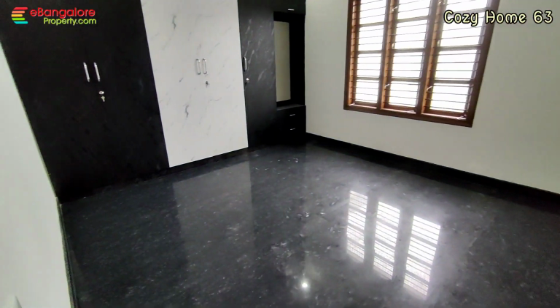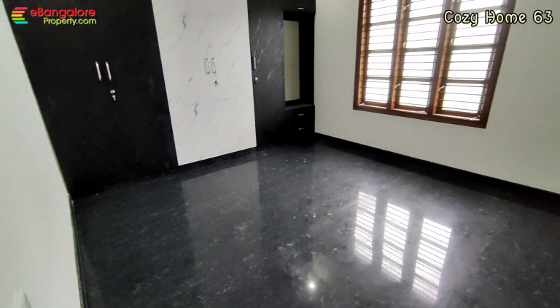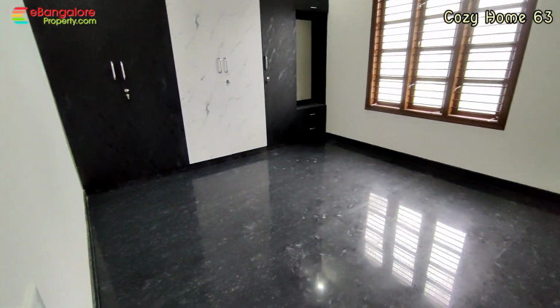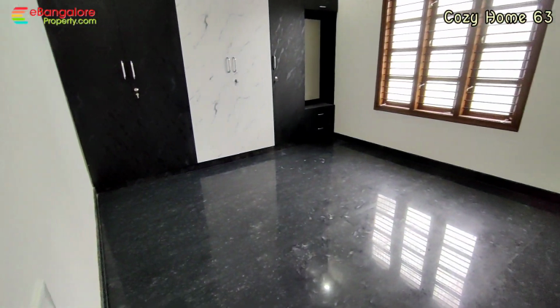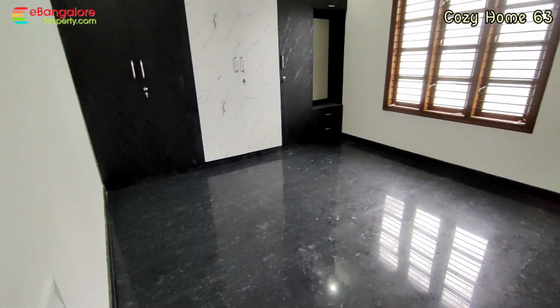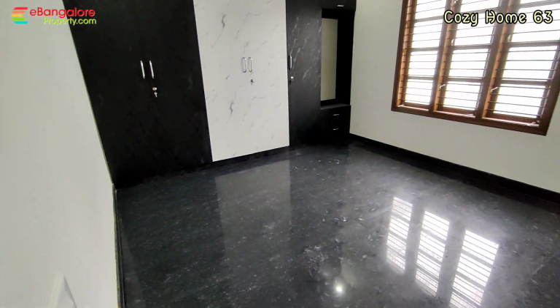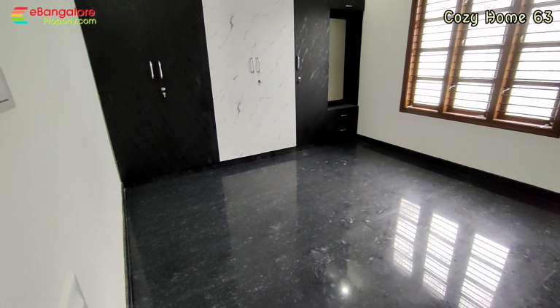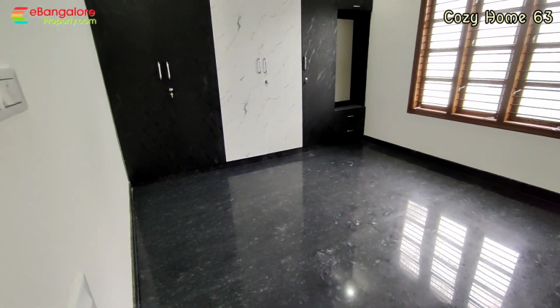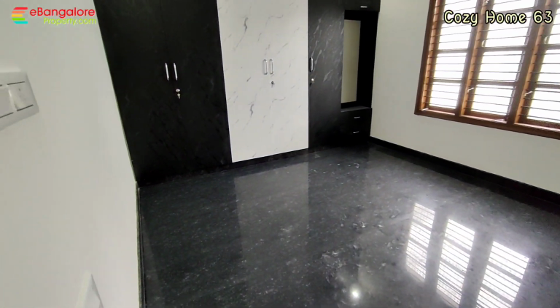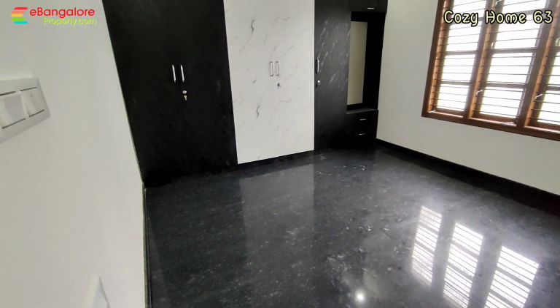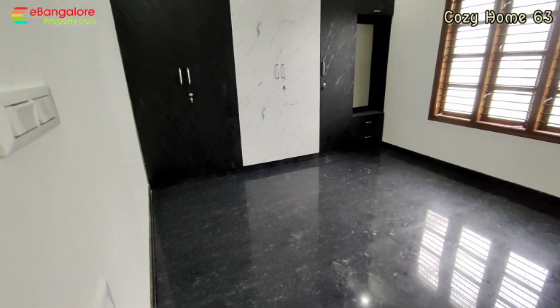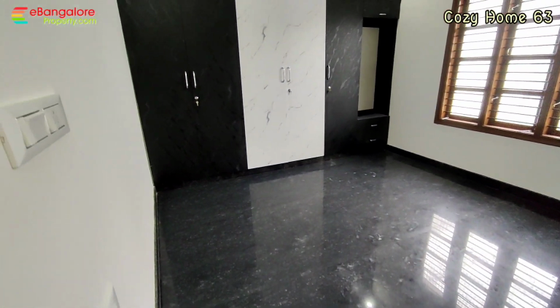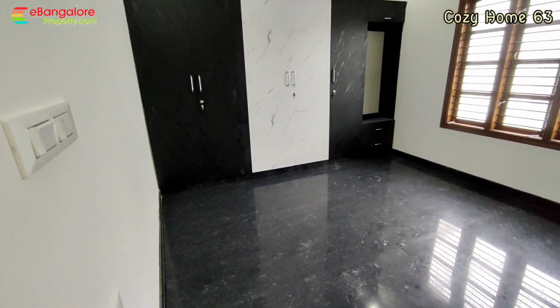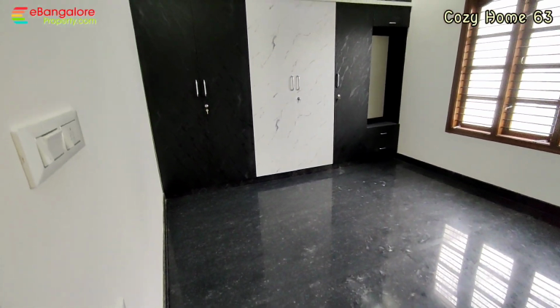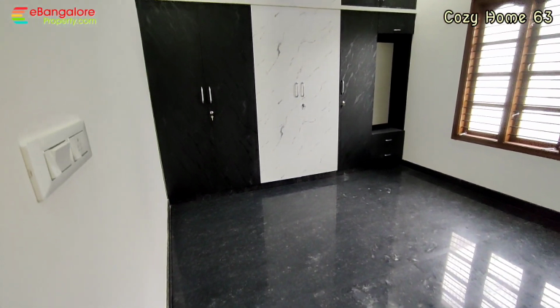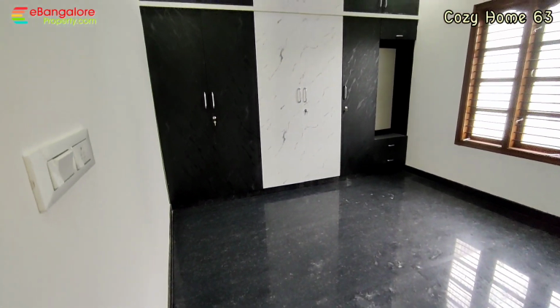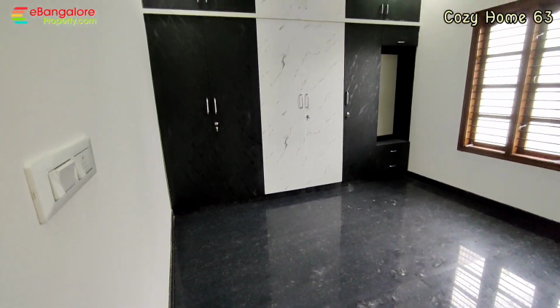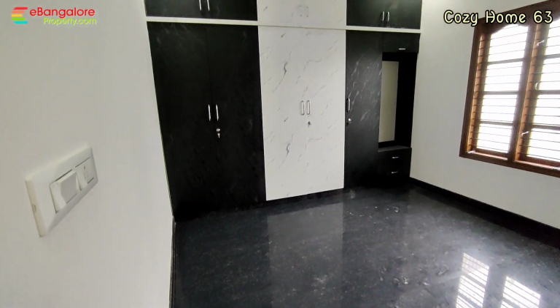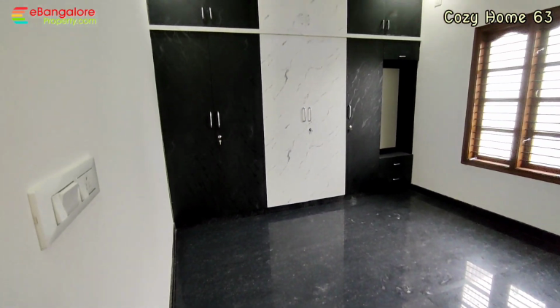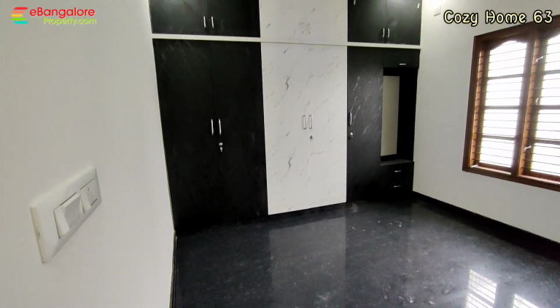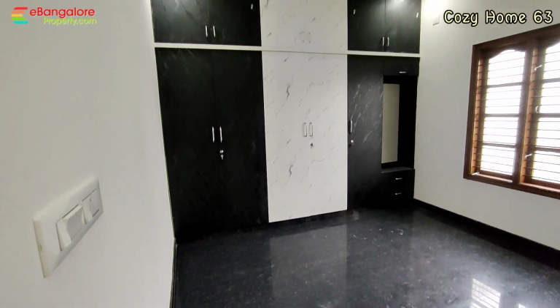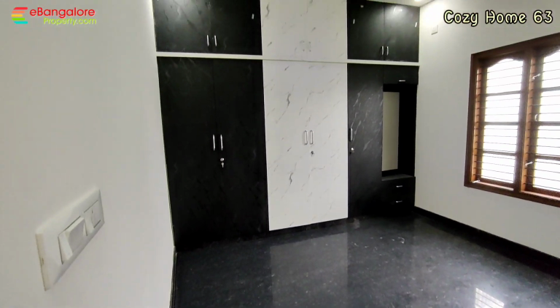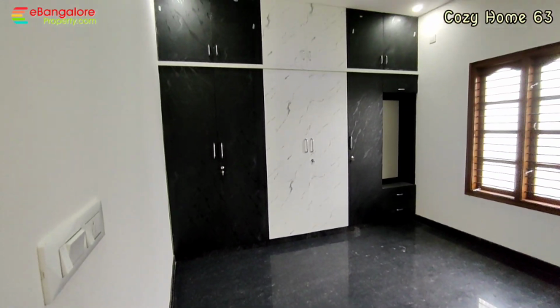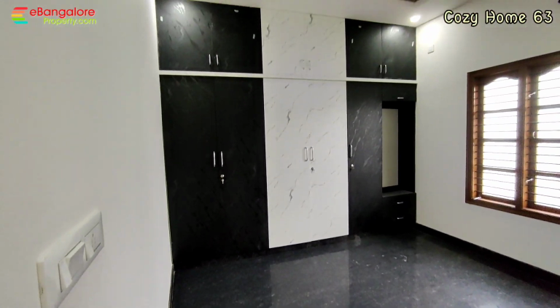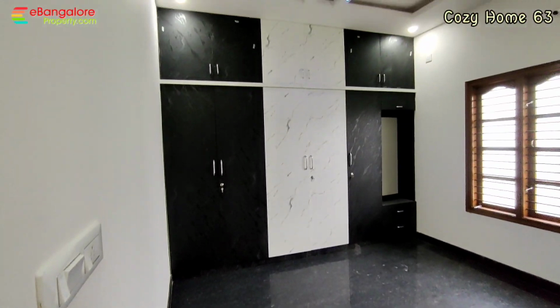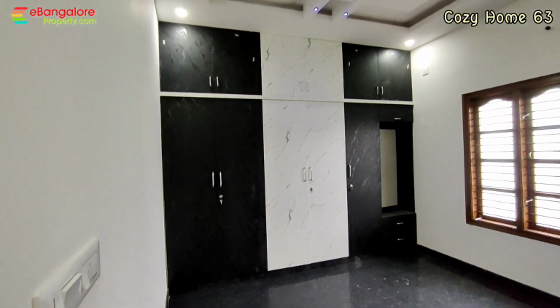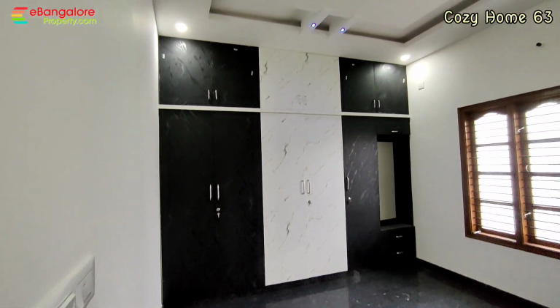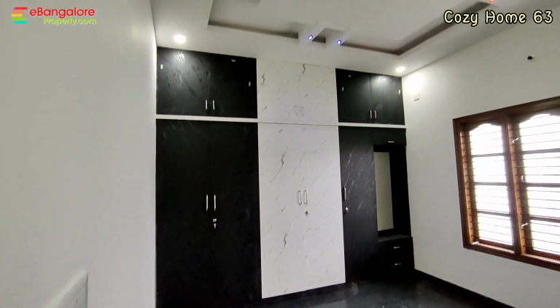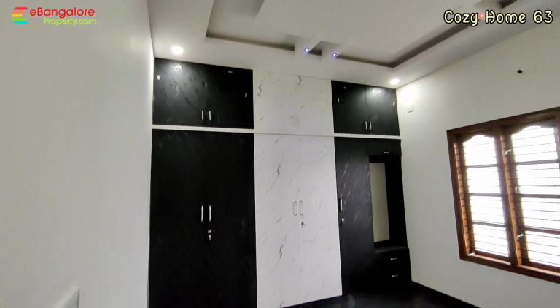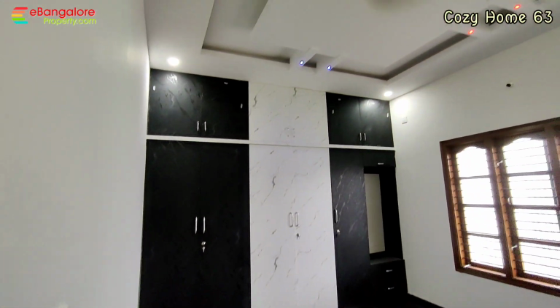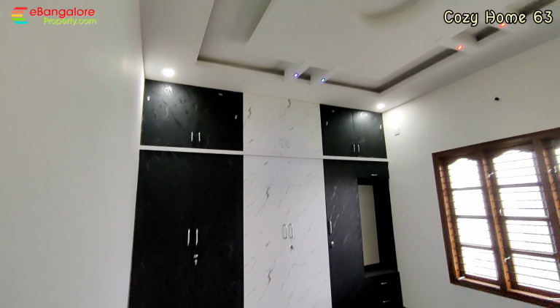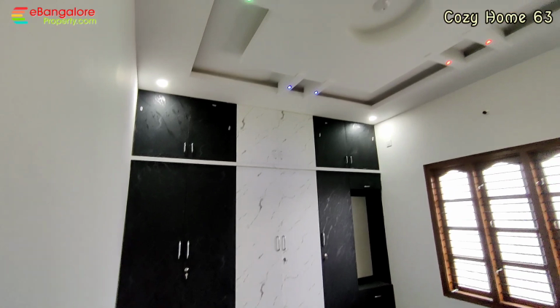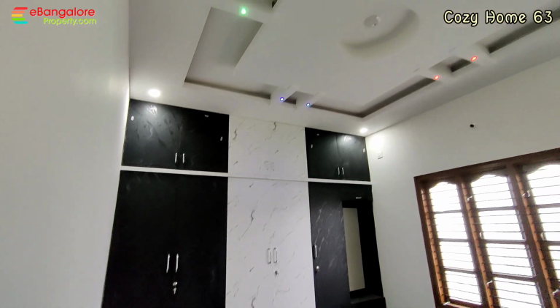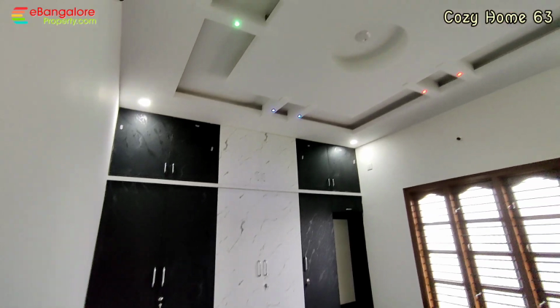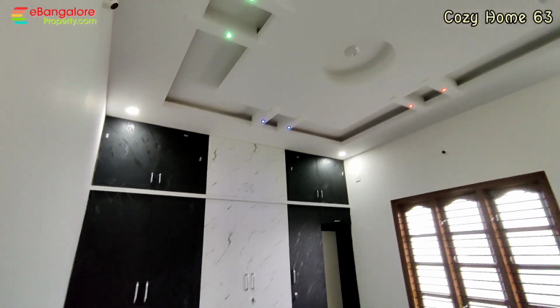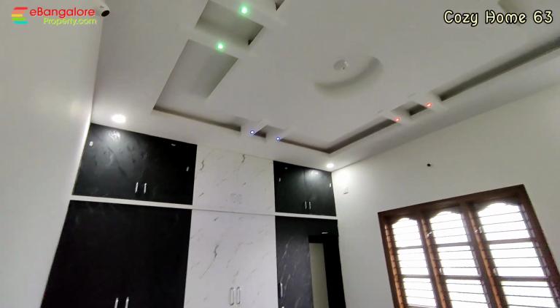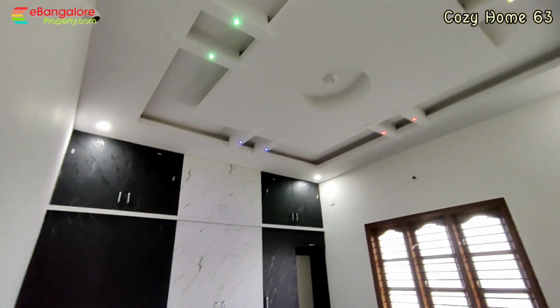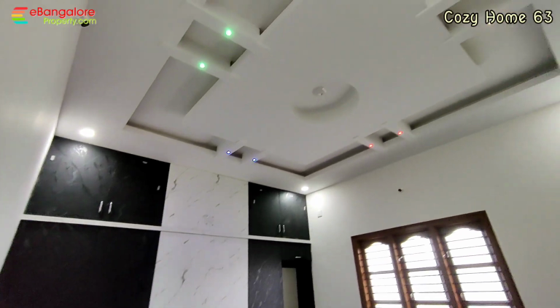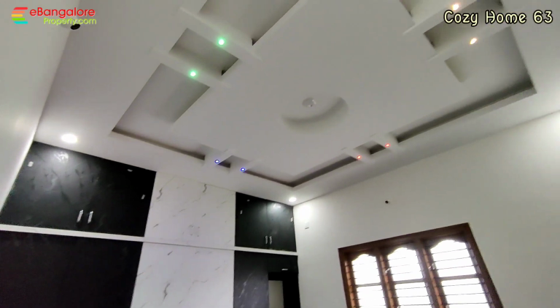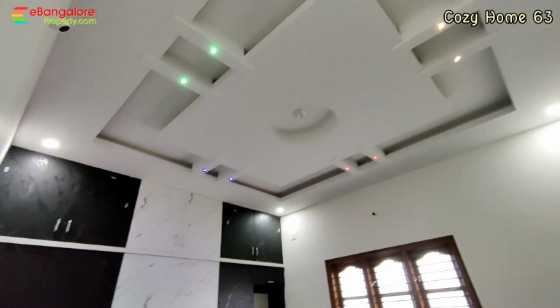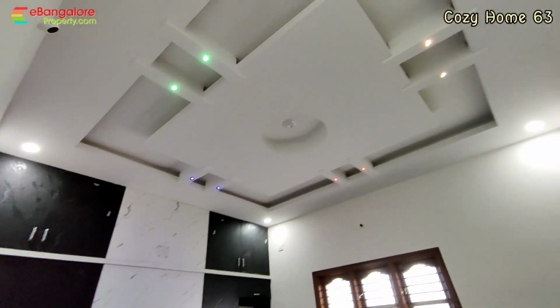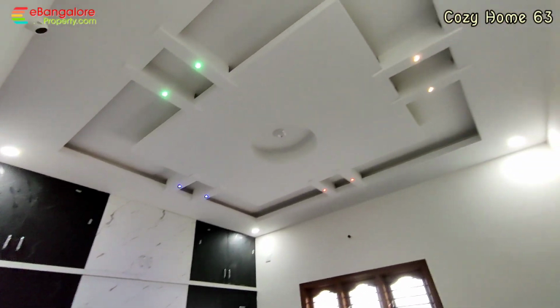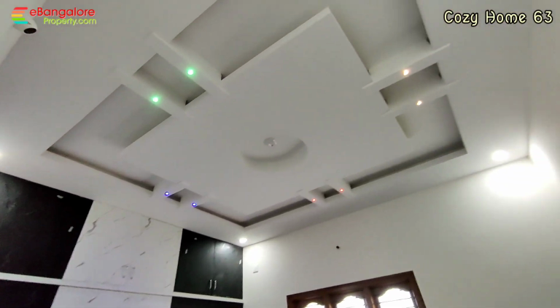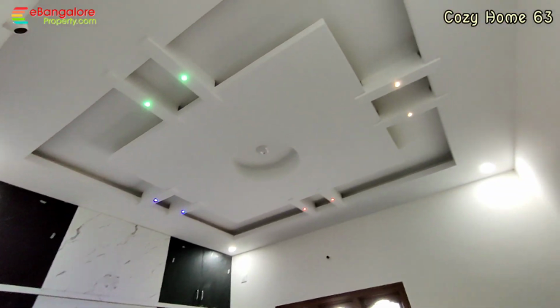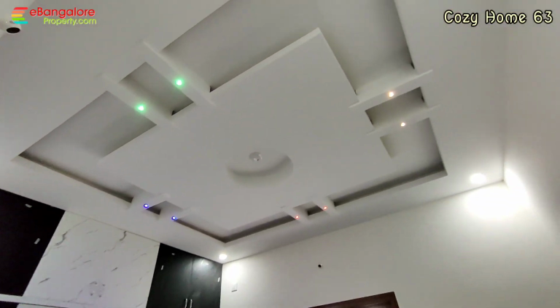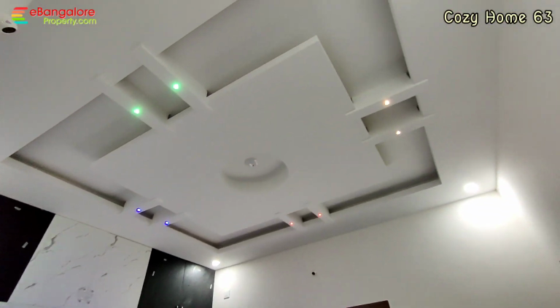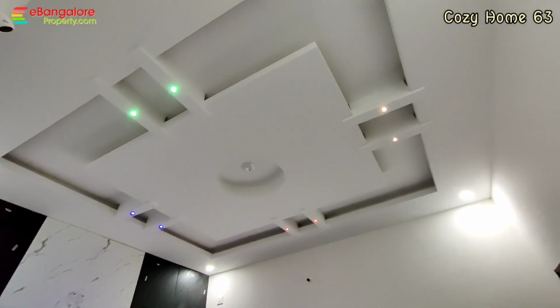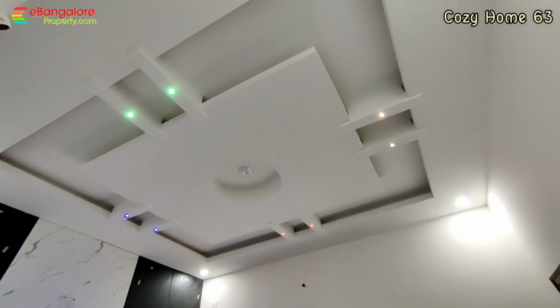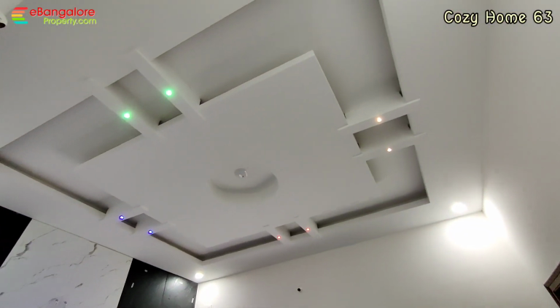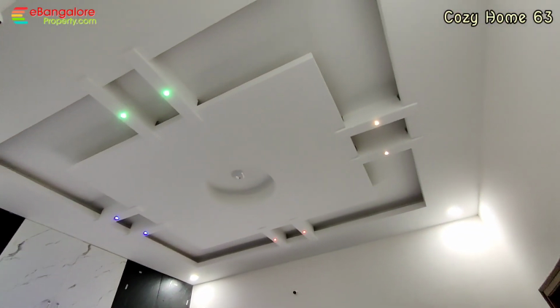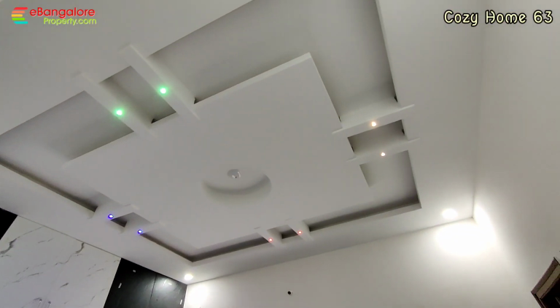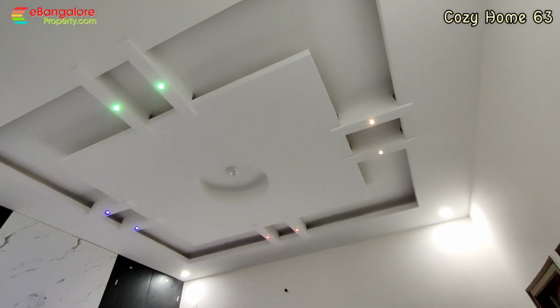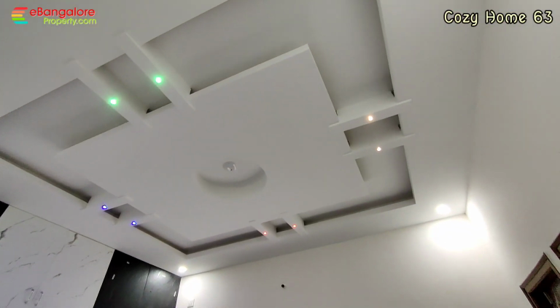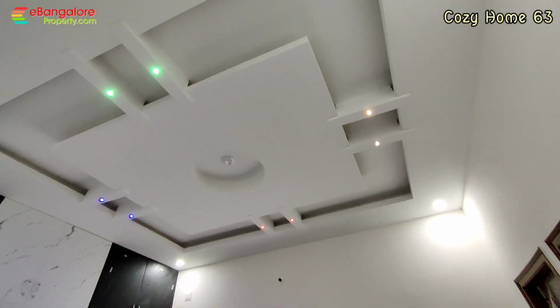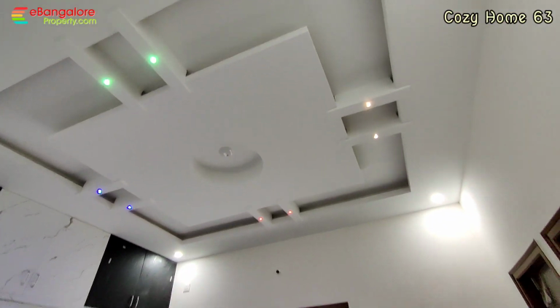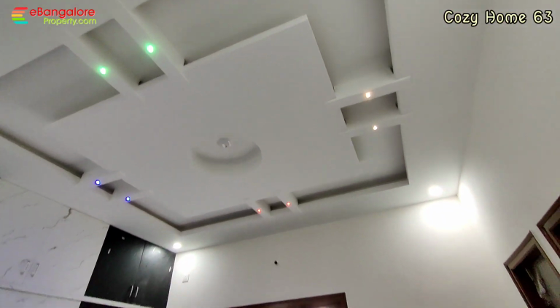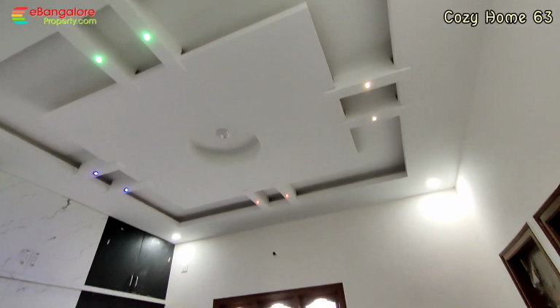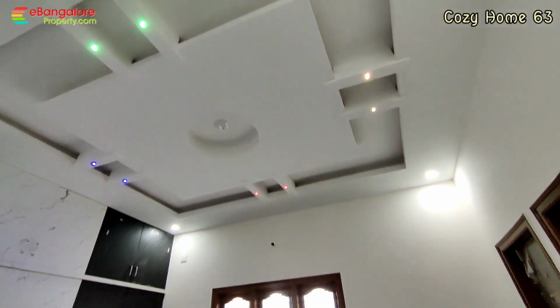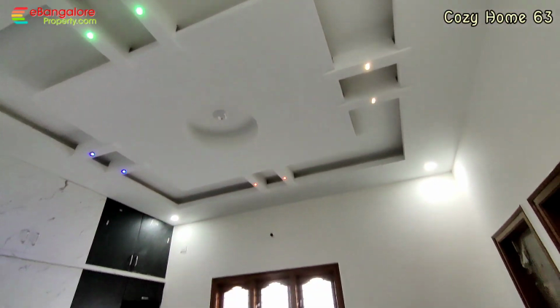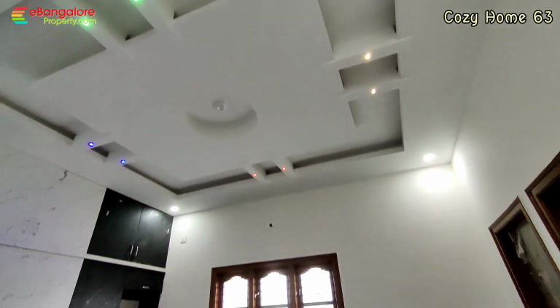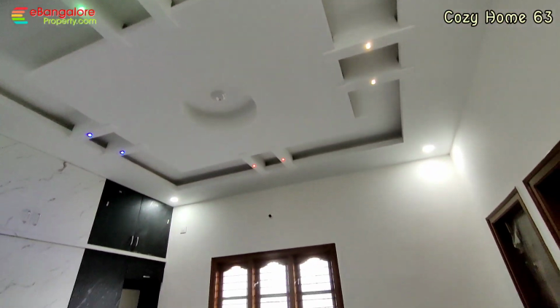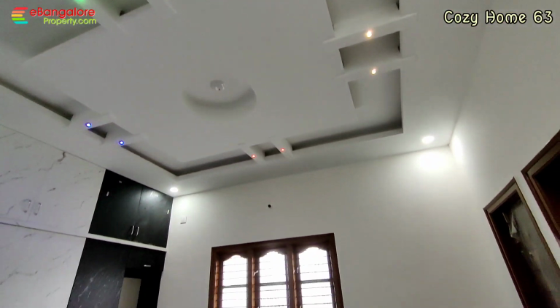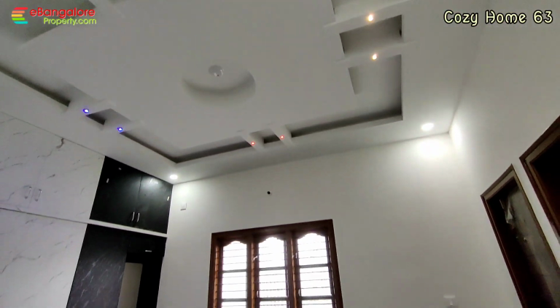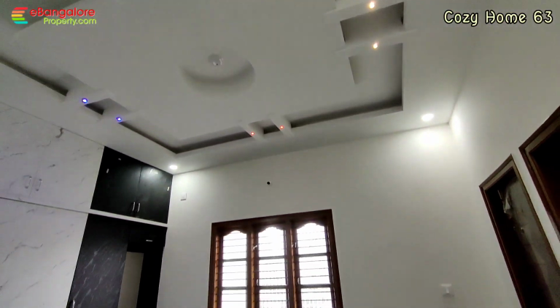The second bedroom is front-facing with a full wall-to-wall wardrobe. The northeast corner balcony is also there.